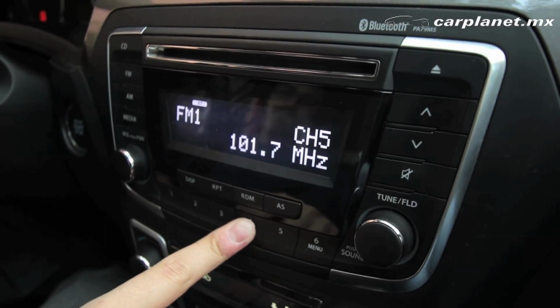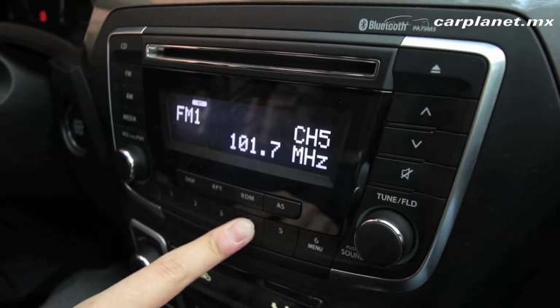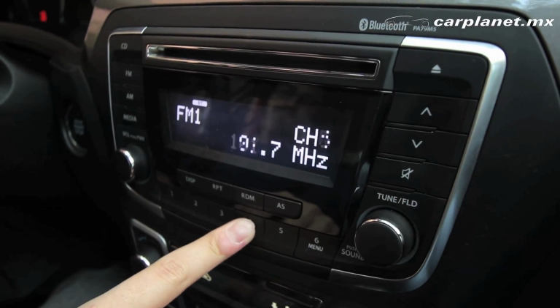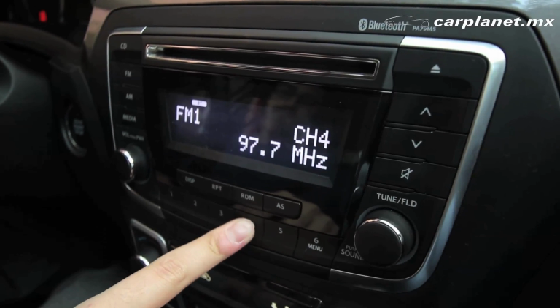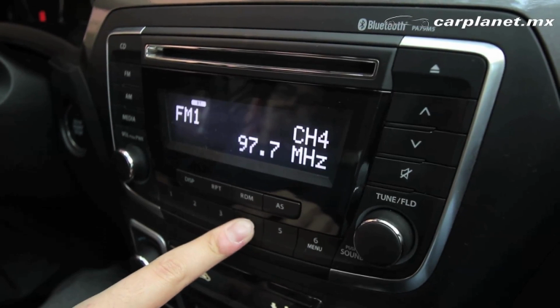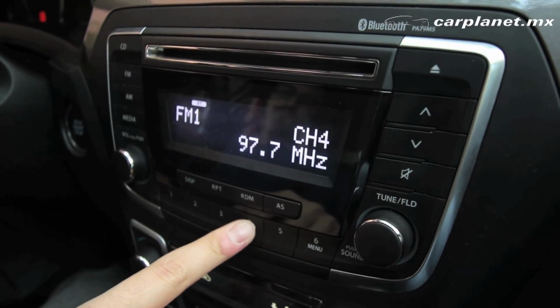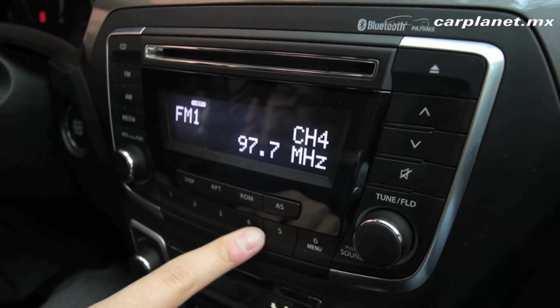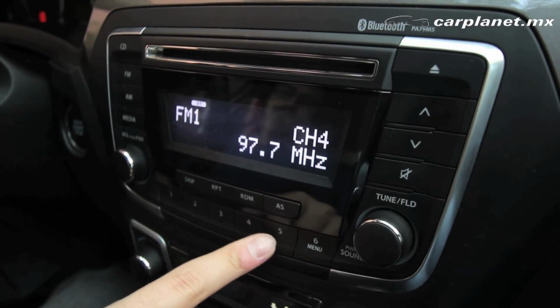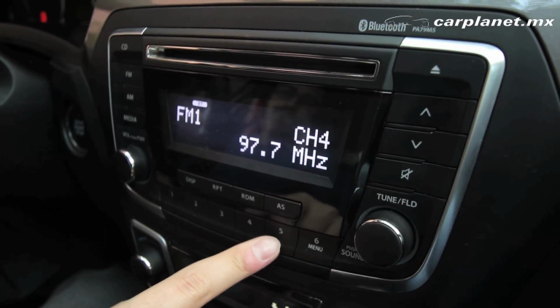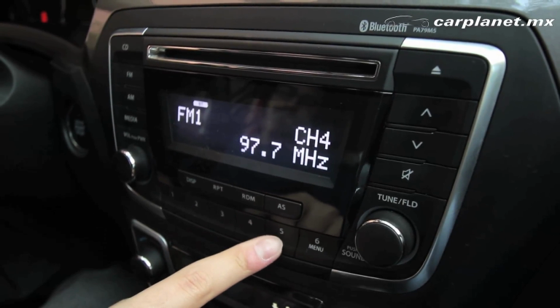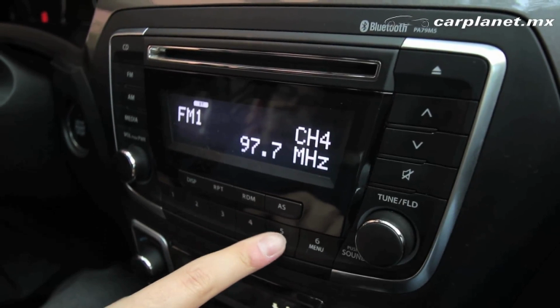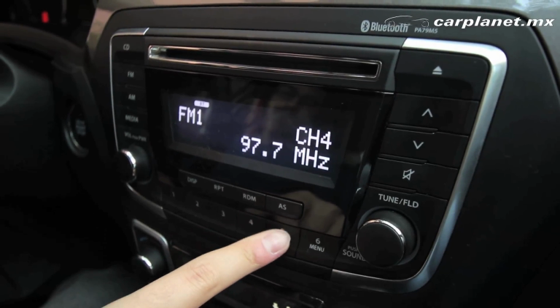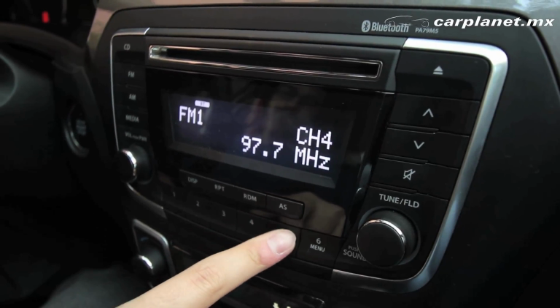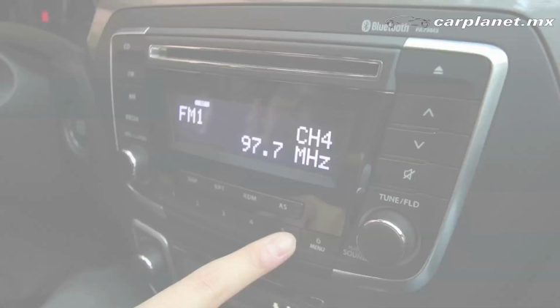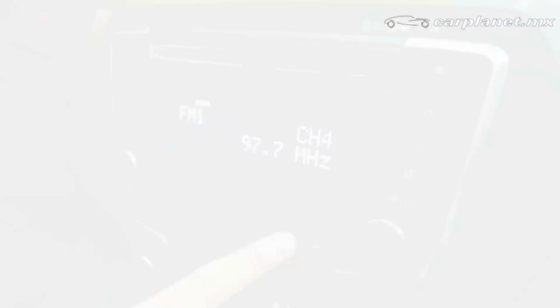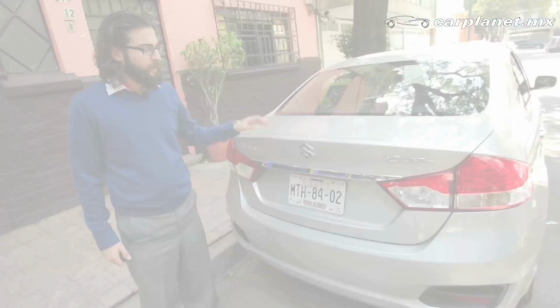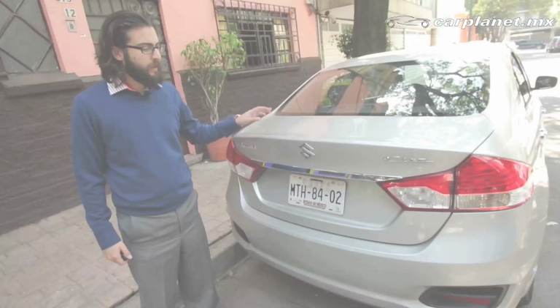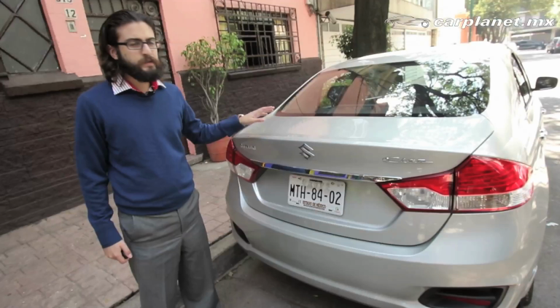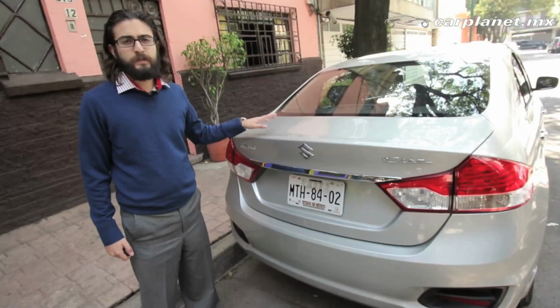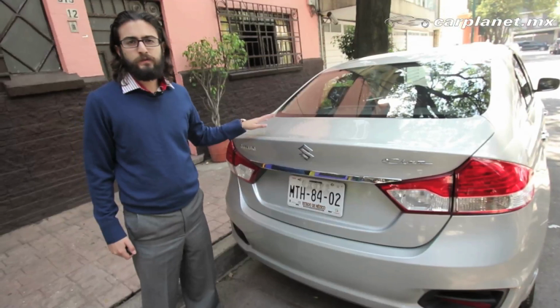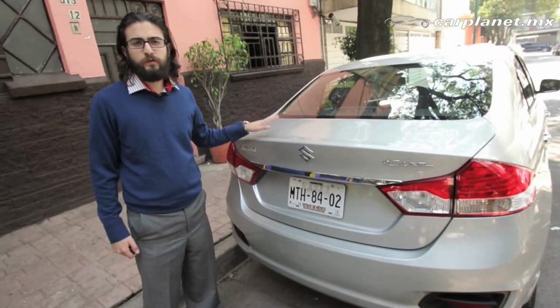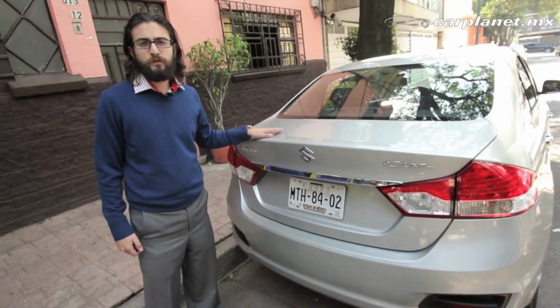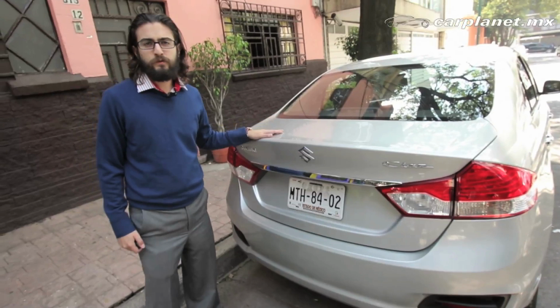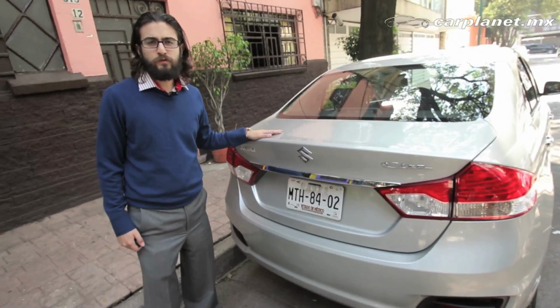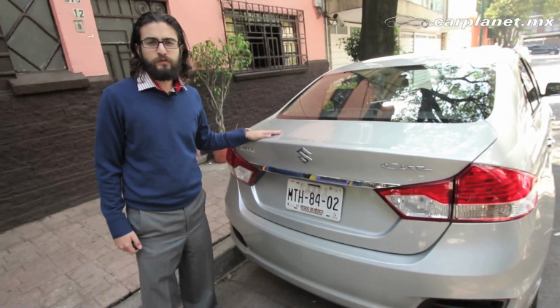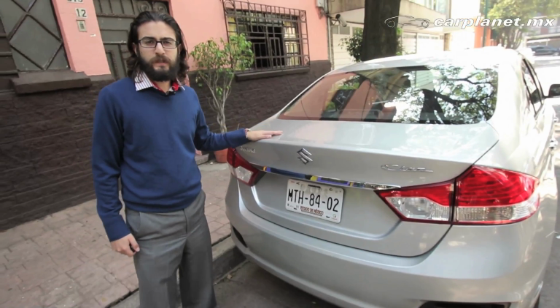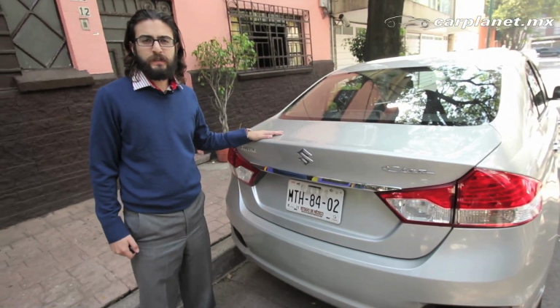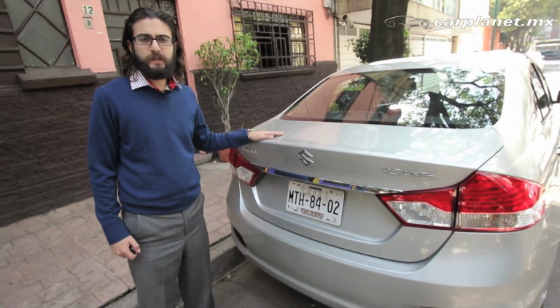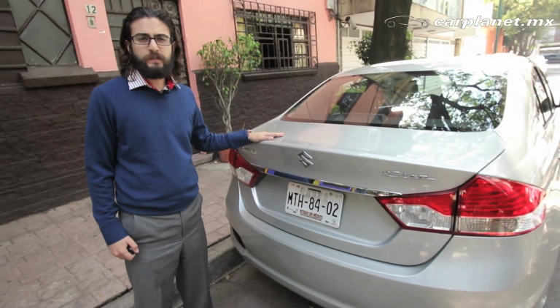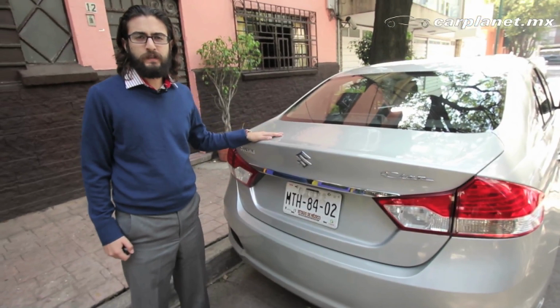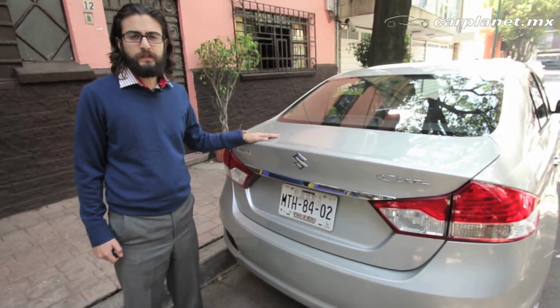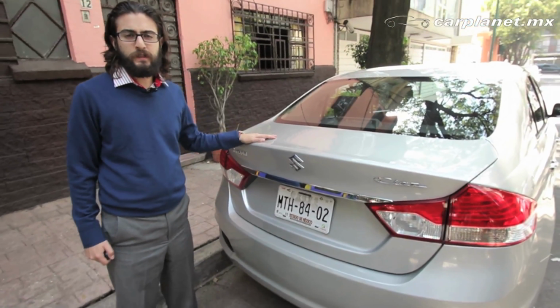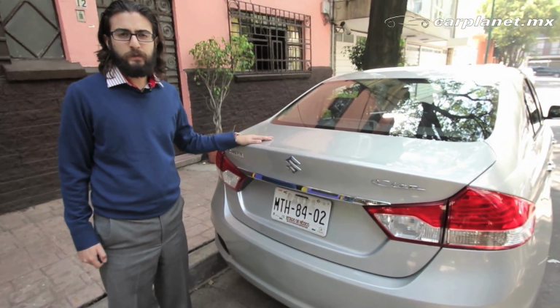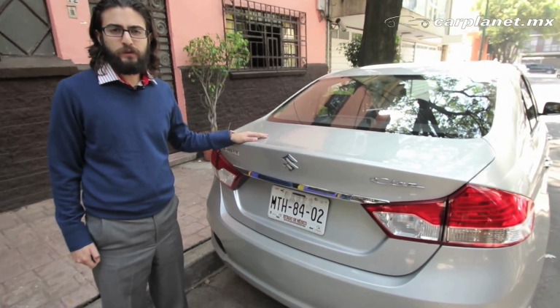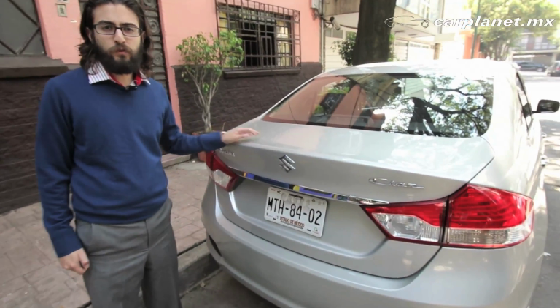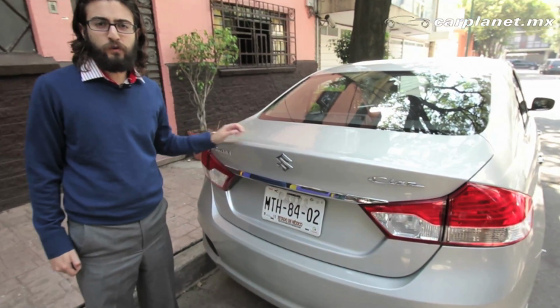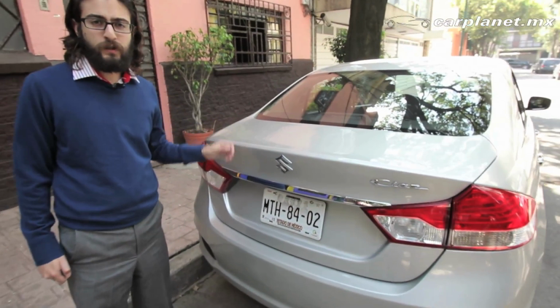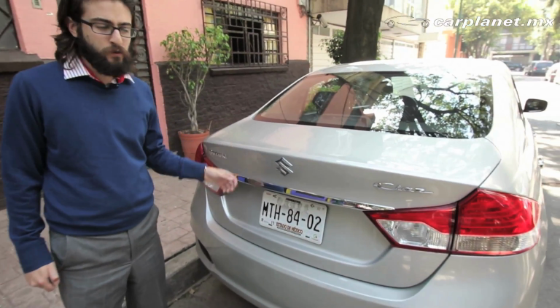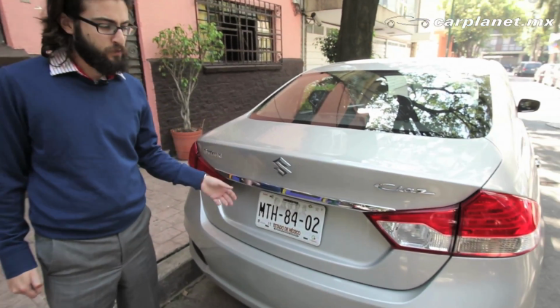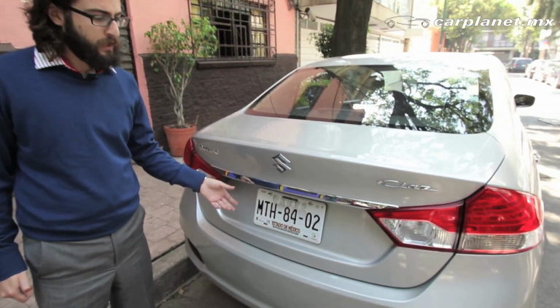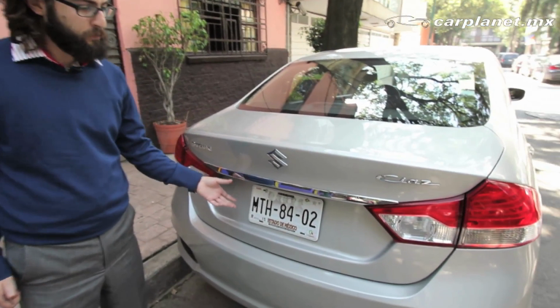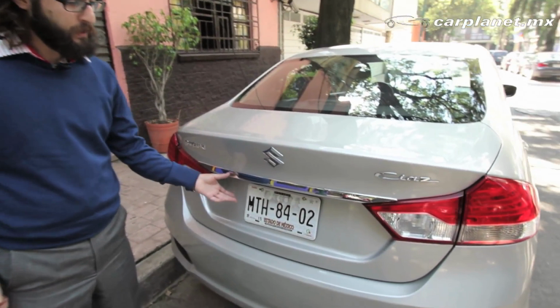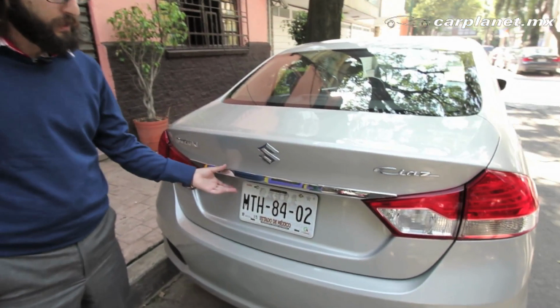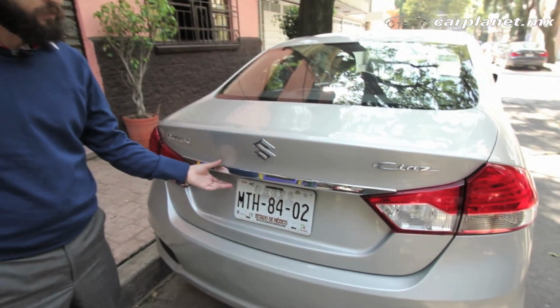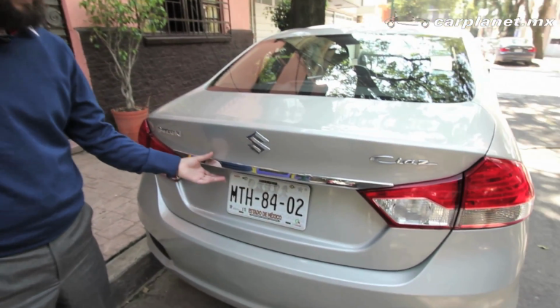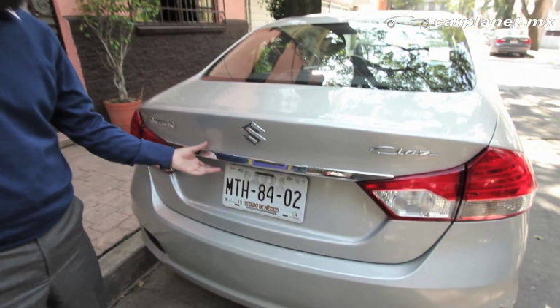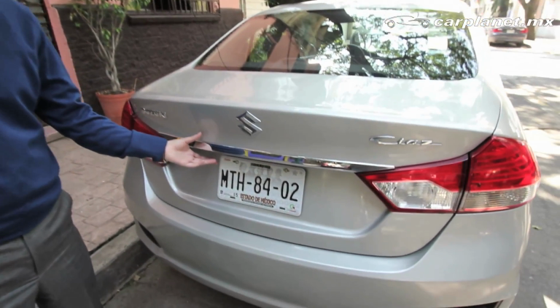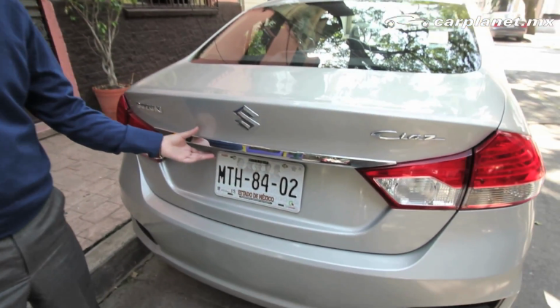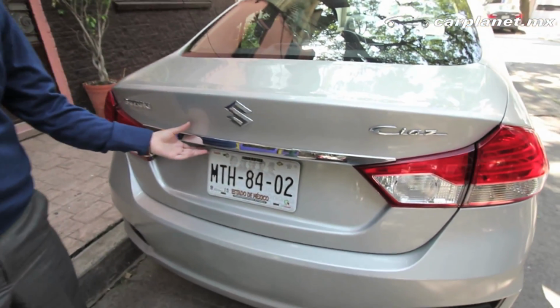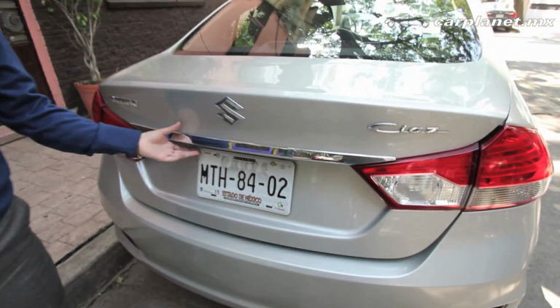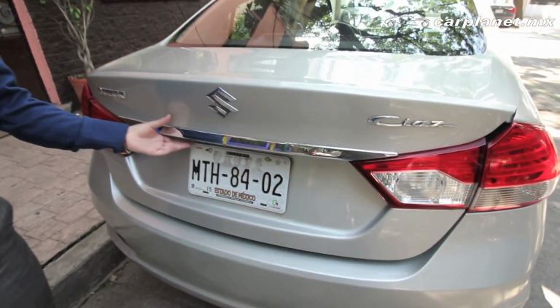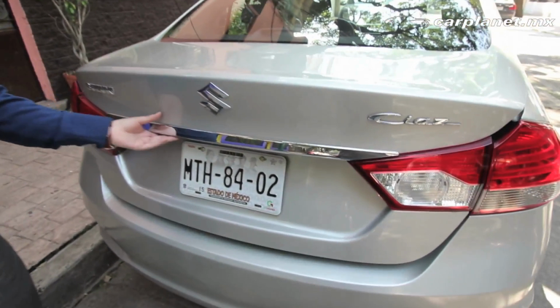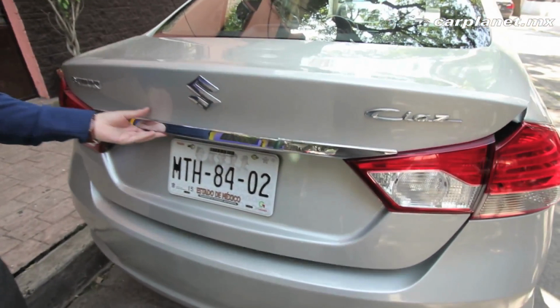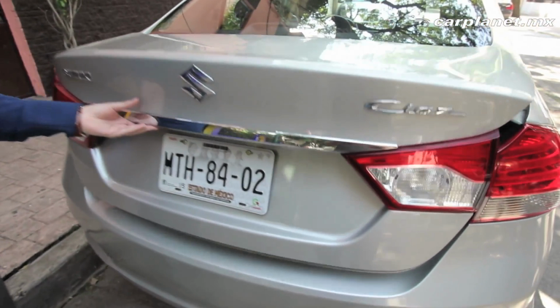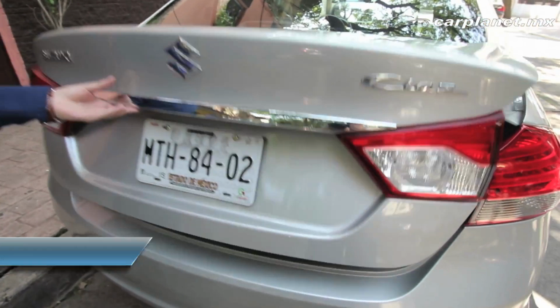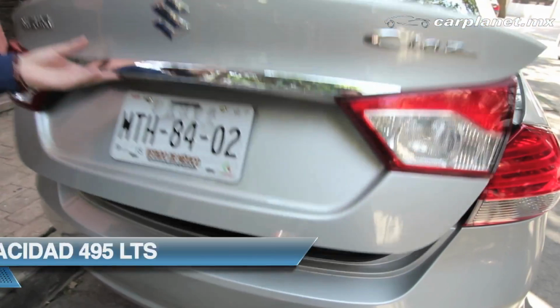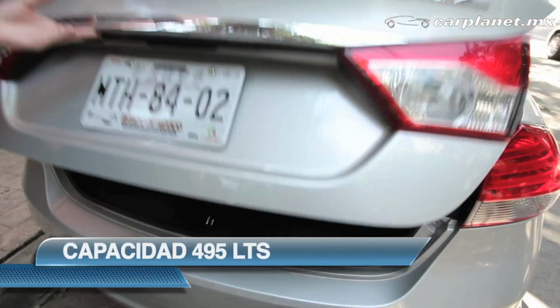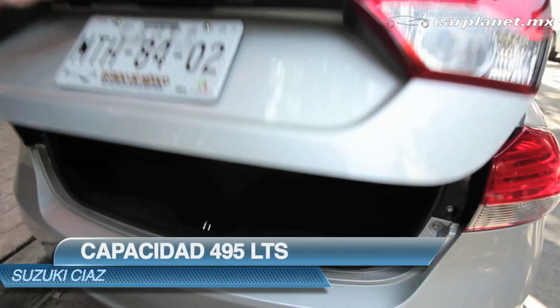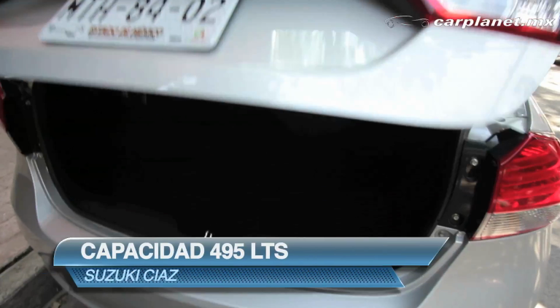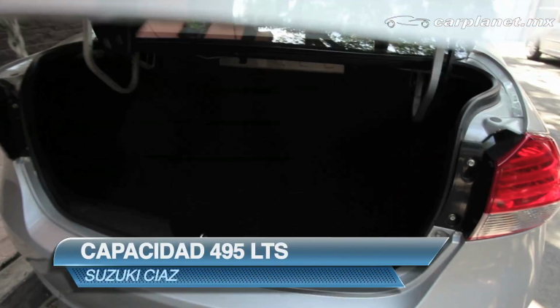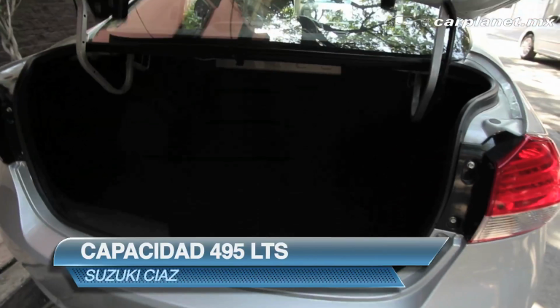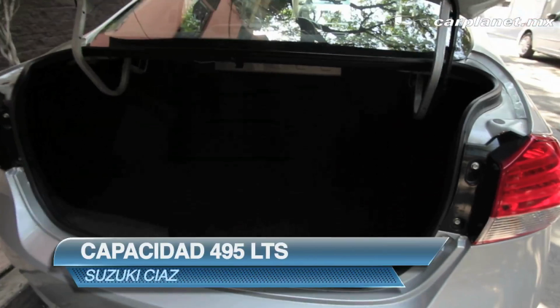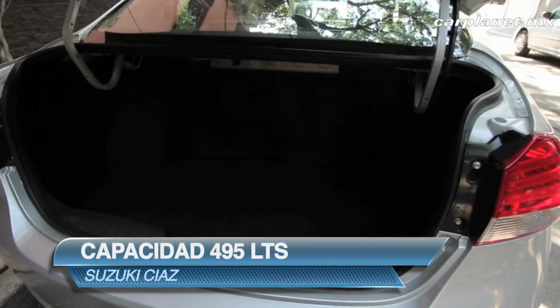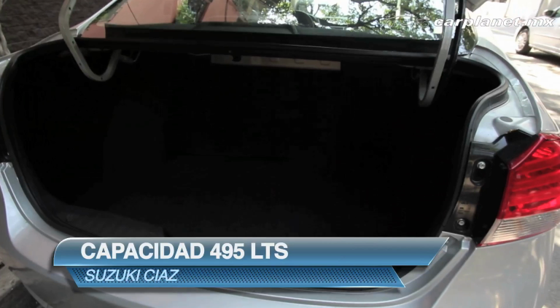Al ser este uno de los autos más grandes en el segmento, cuenta con radio AM y FM, y una amplia cajuela de 495 litros.